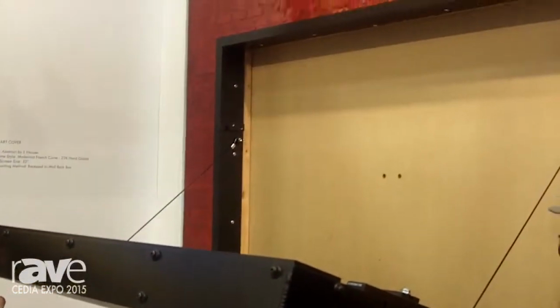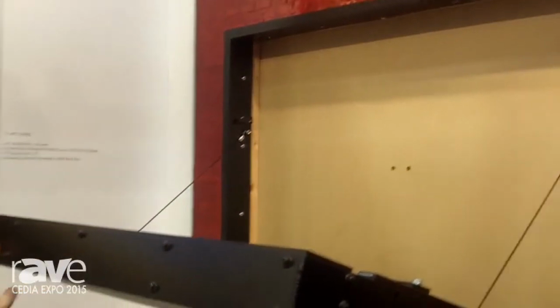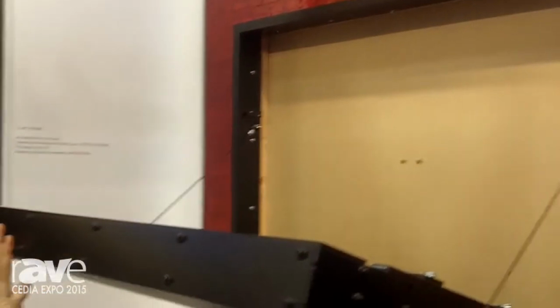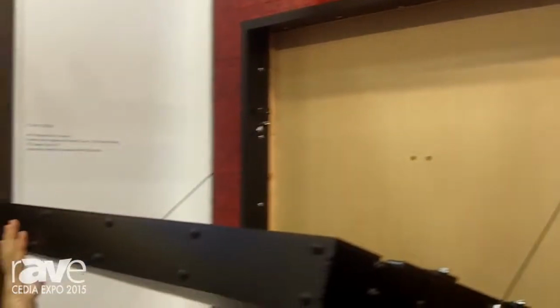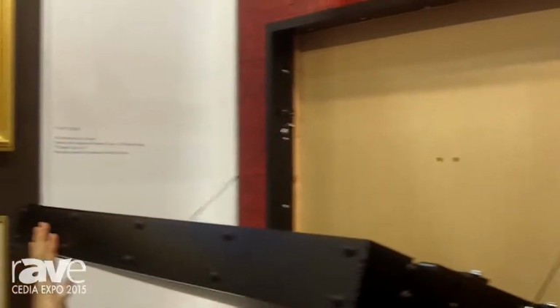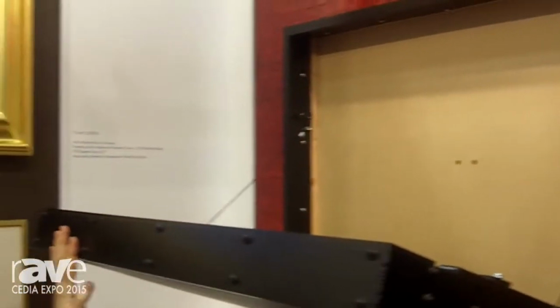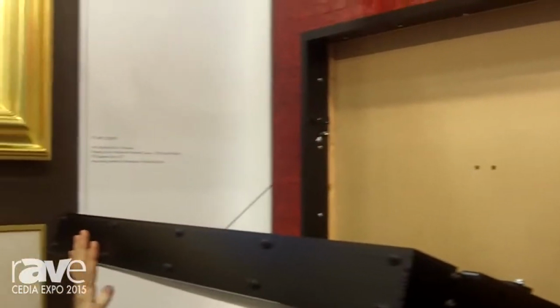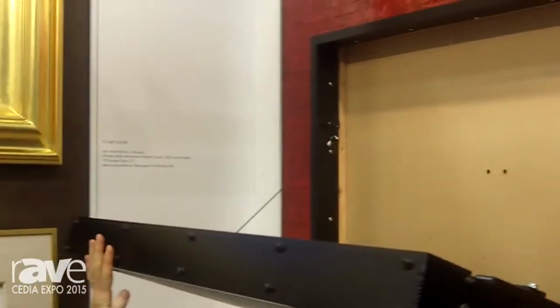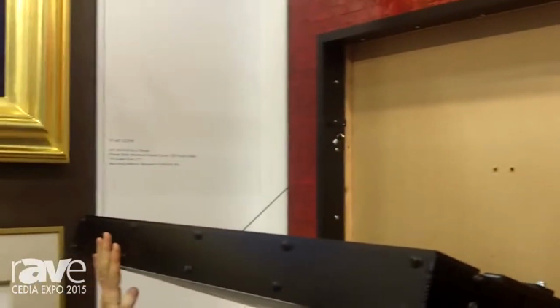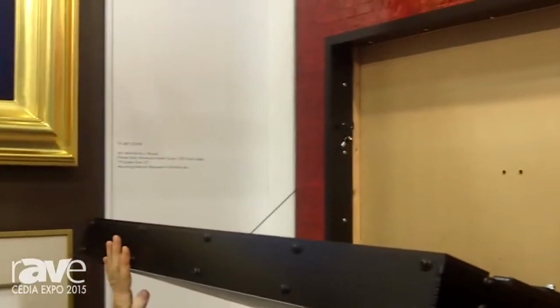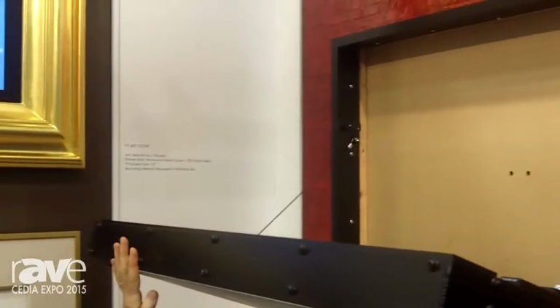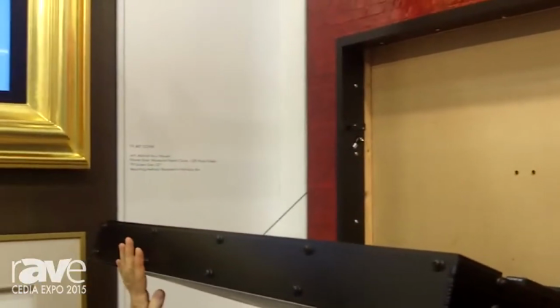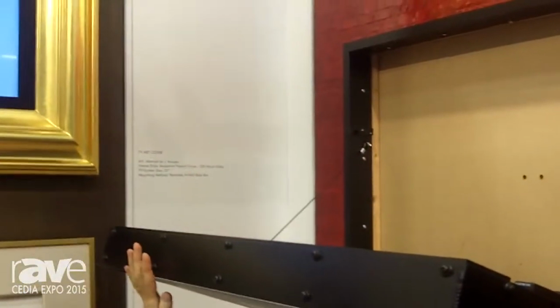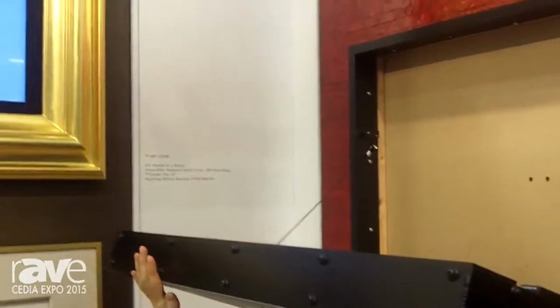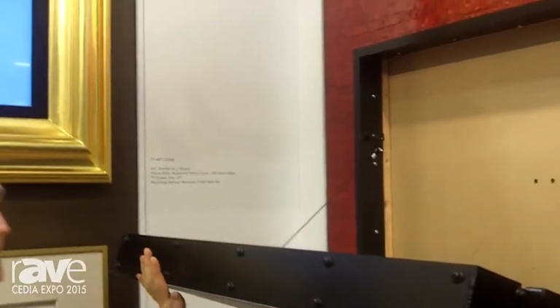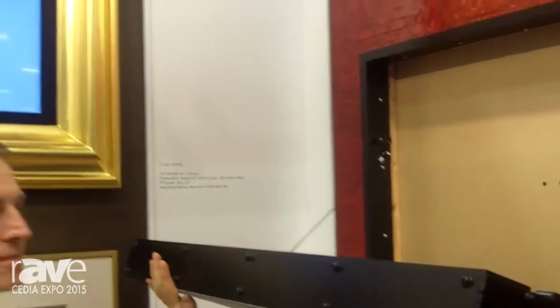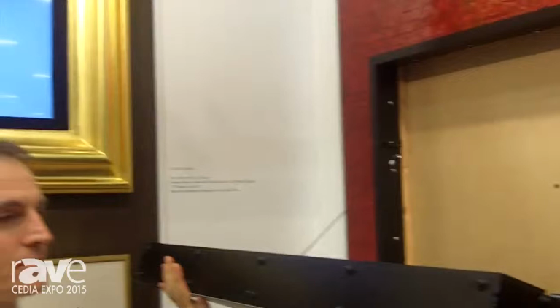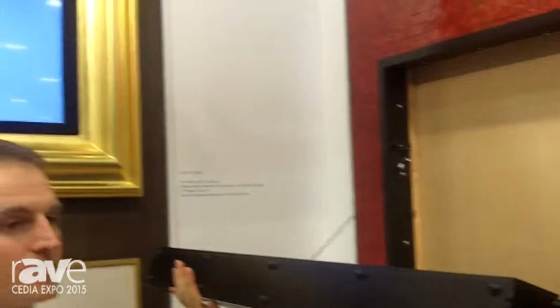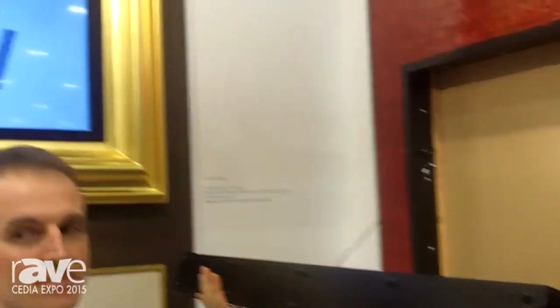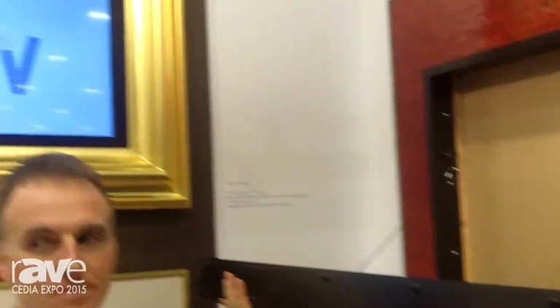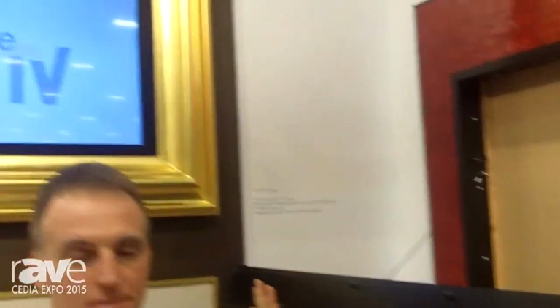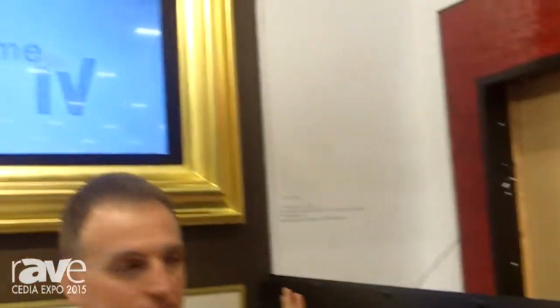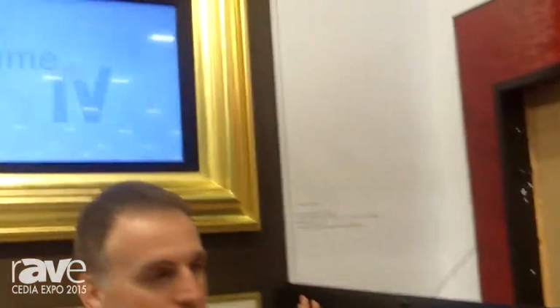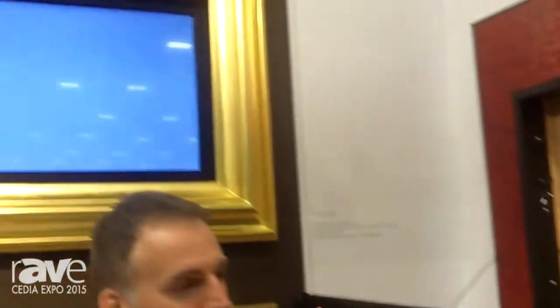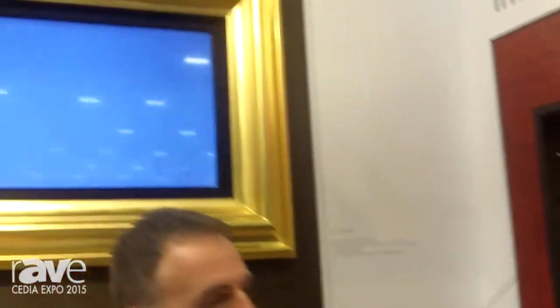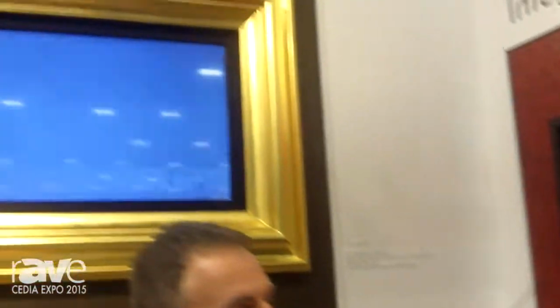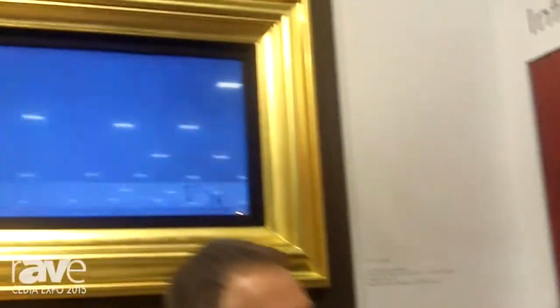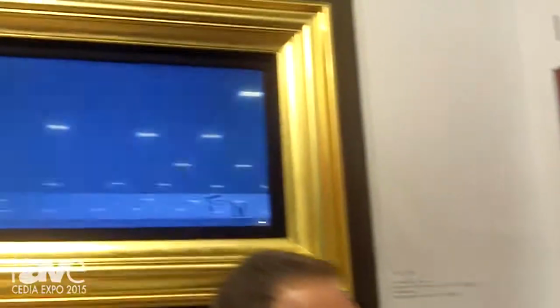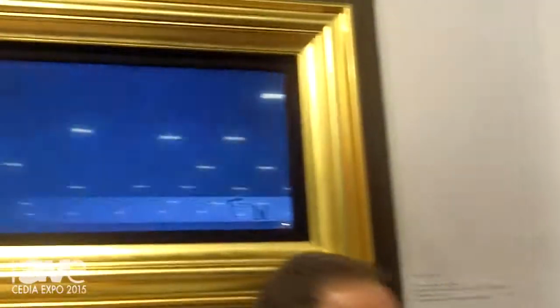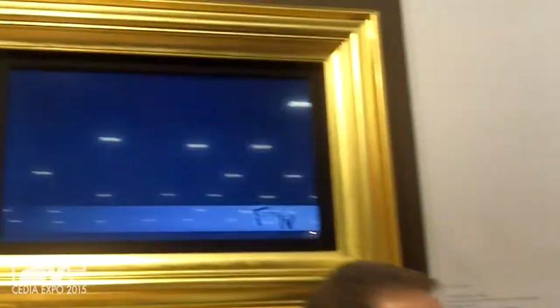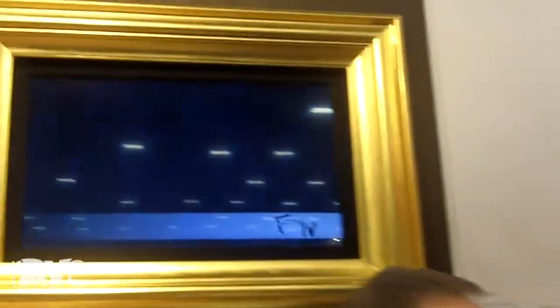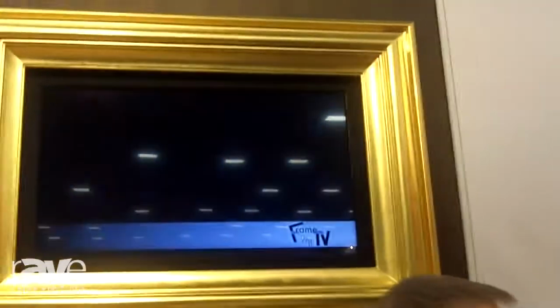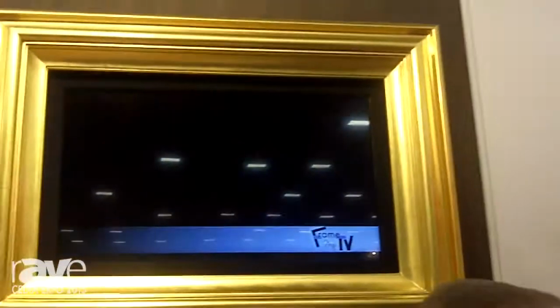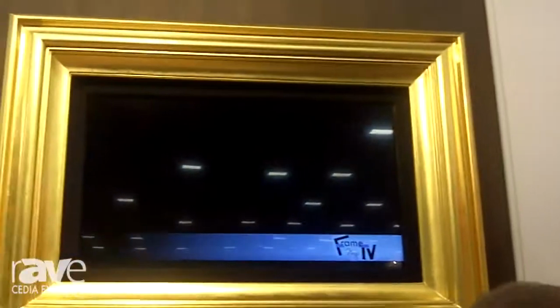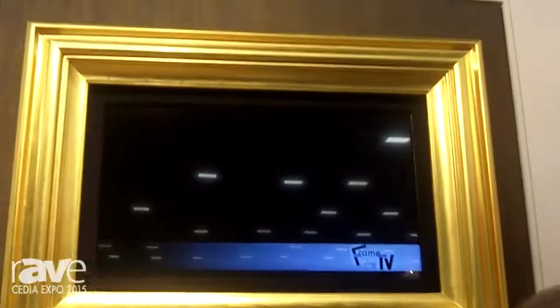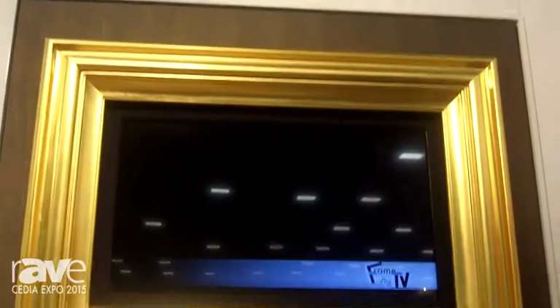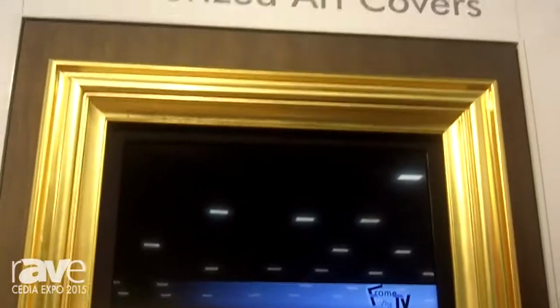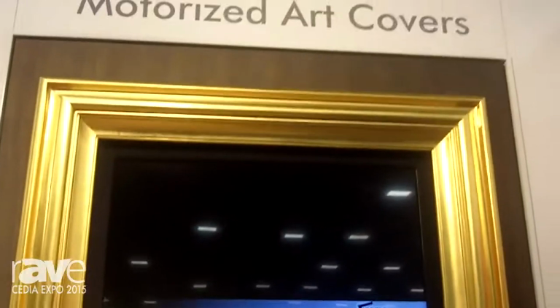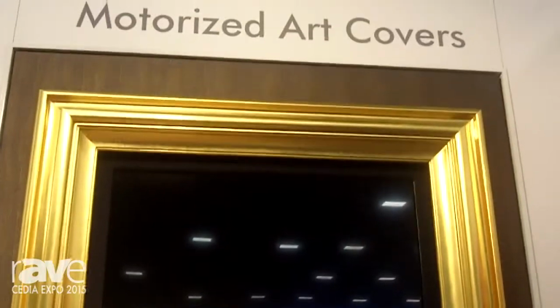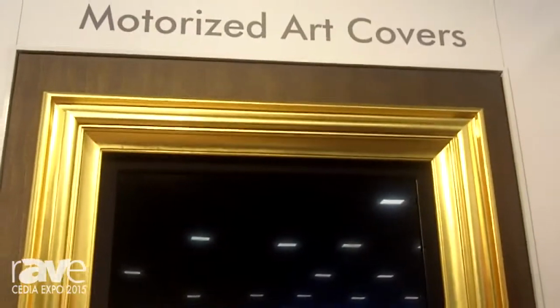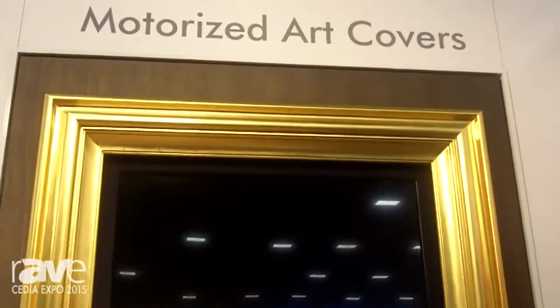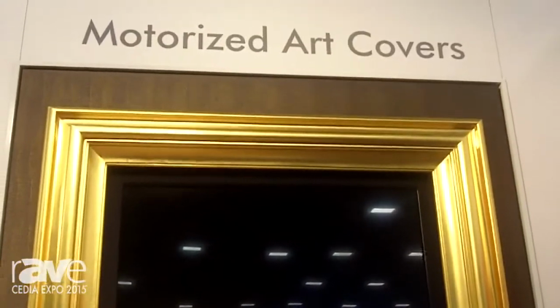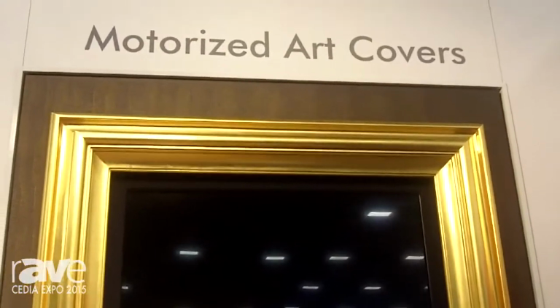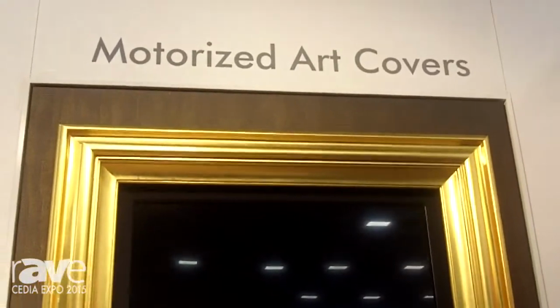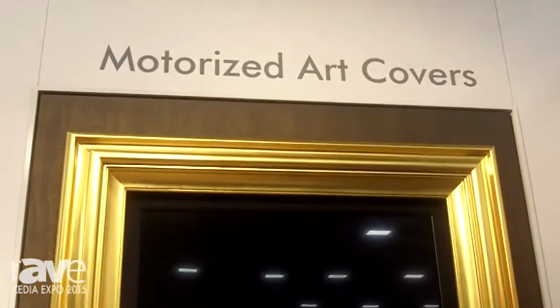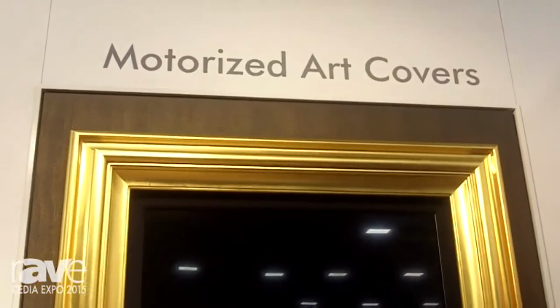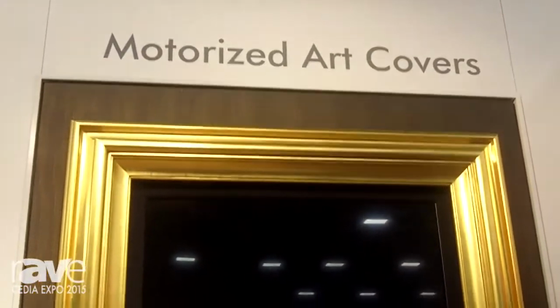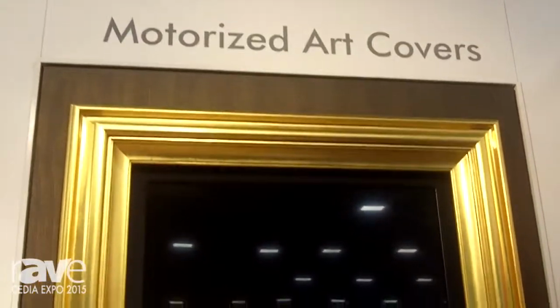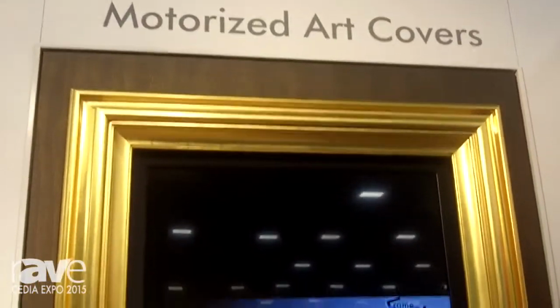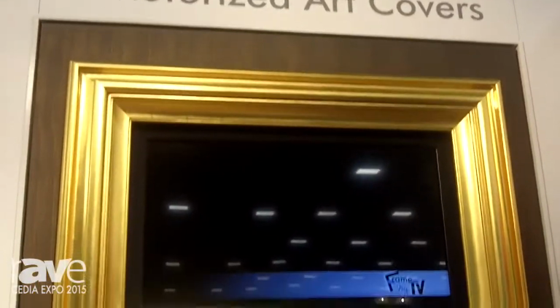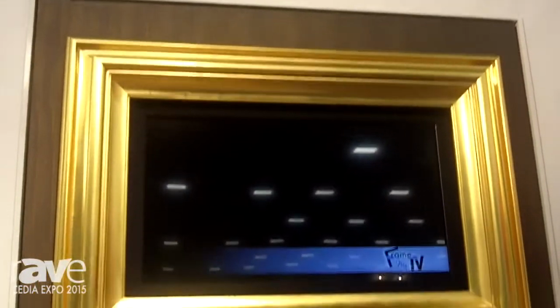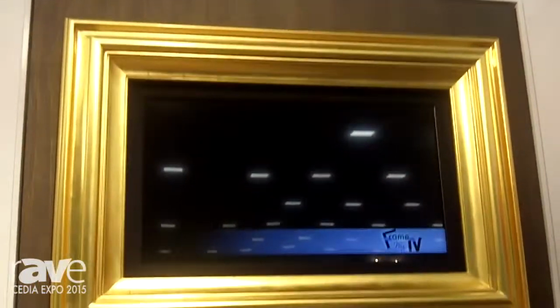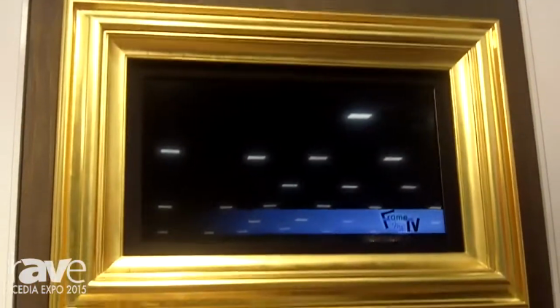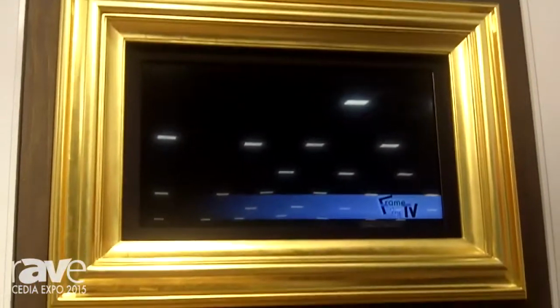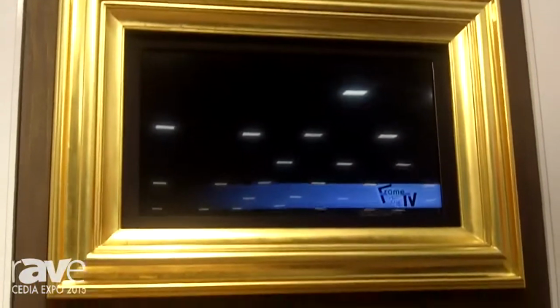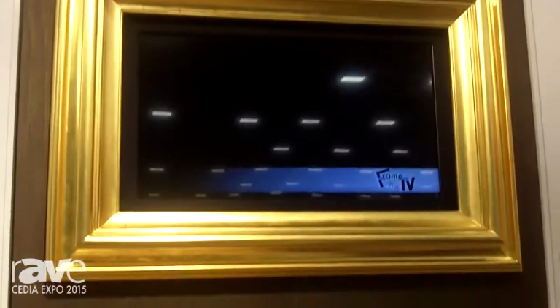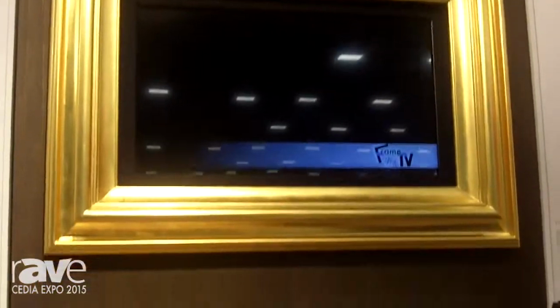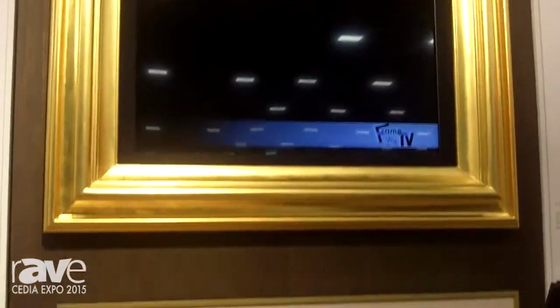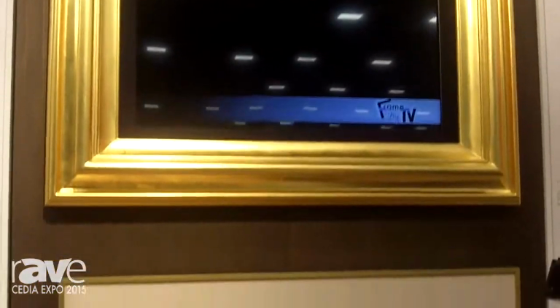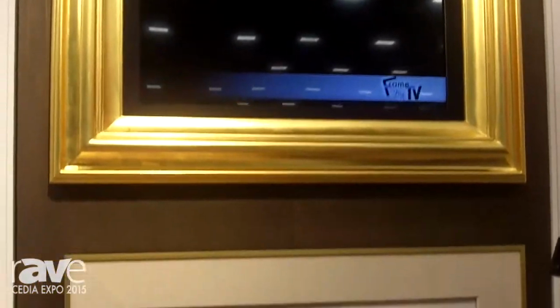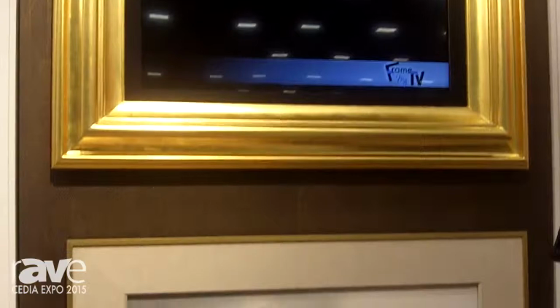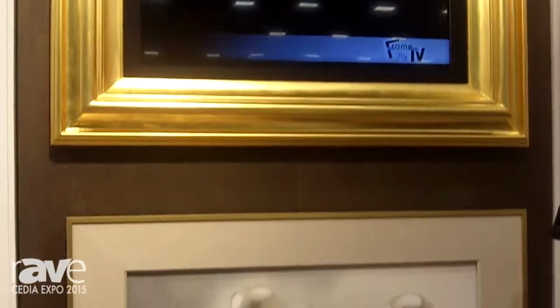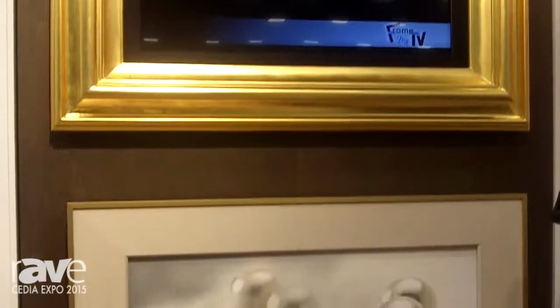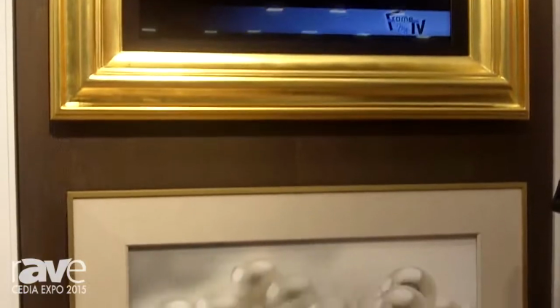We can choose from a variety of about 1,200 pieces of artwork. You can see our 22-karat gold leaf frames and our metro frames down at the bottom there.